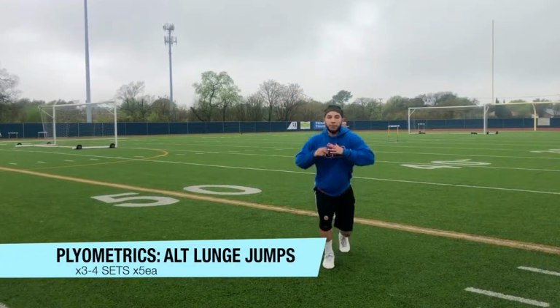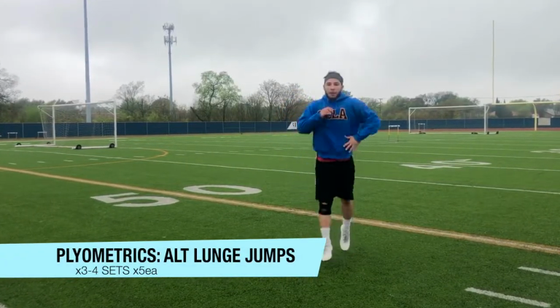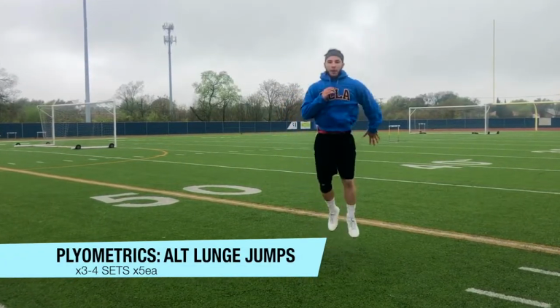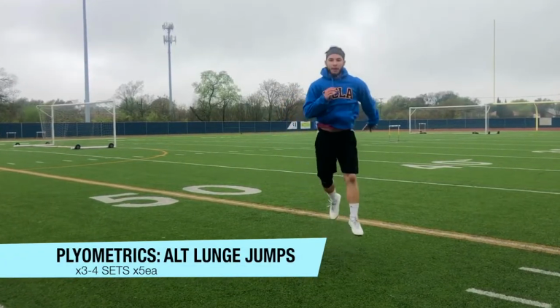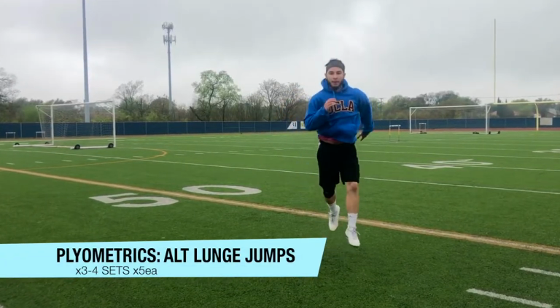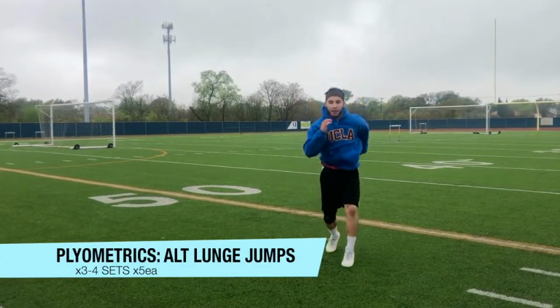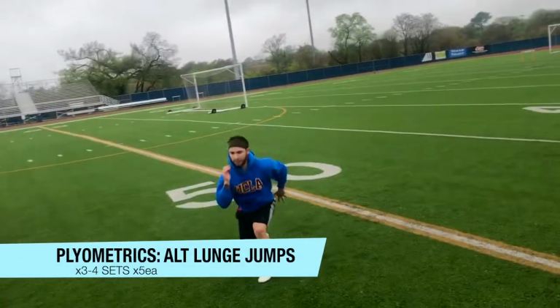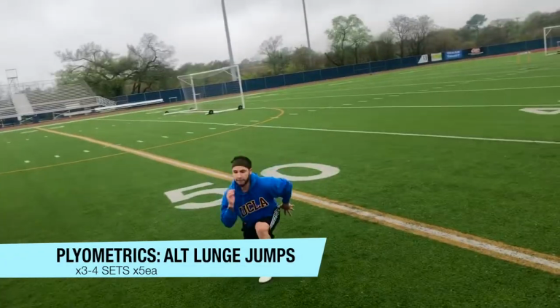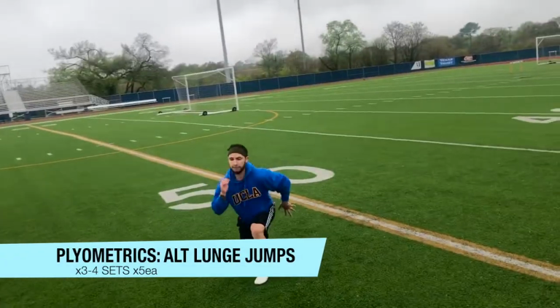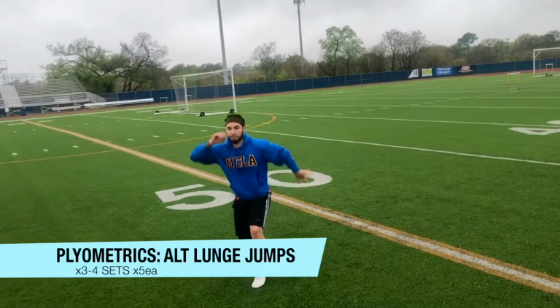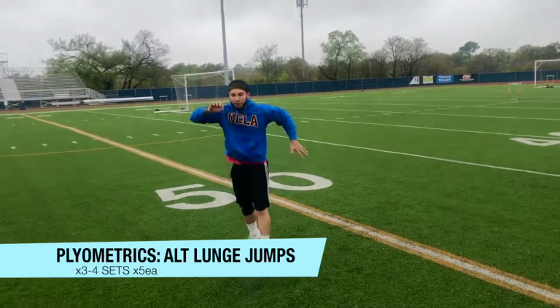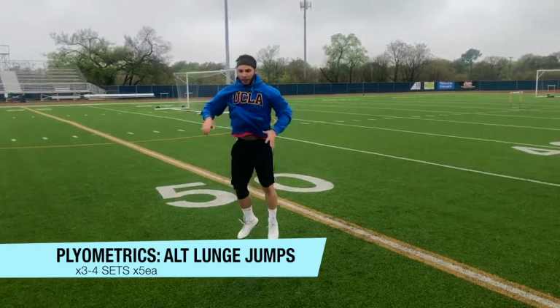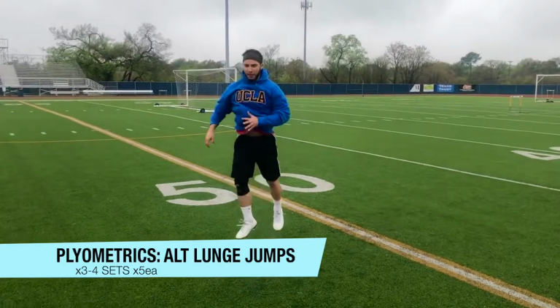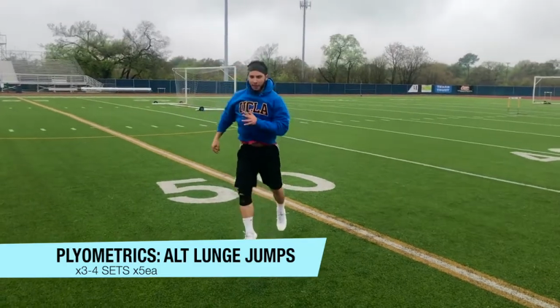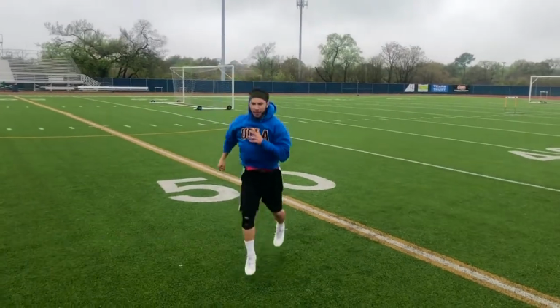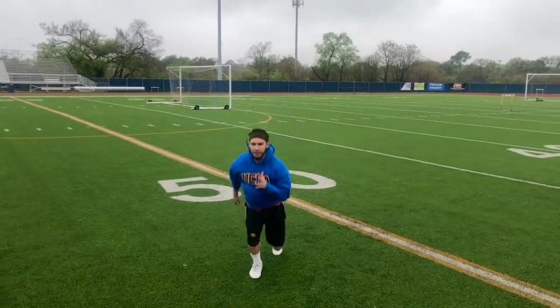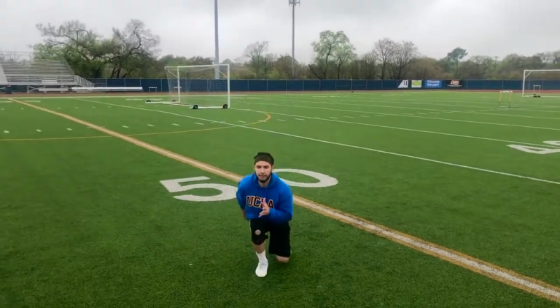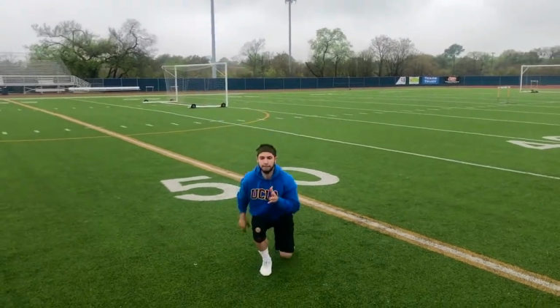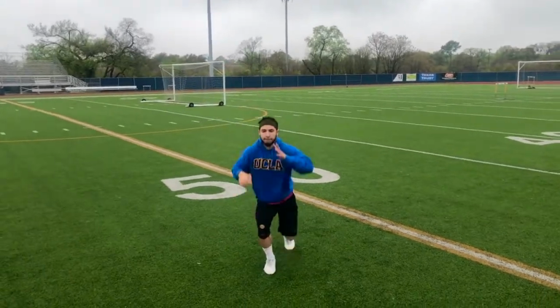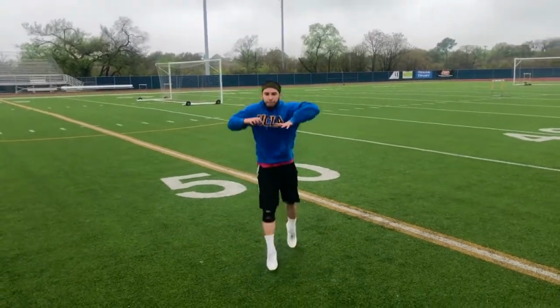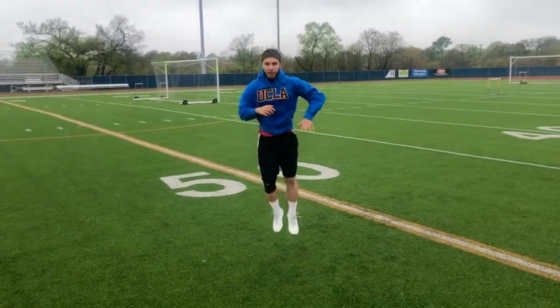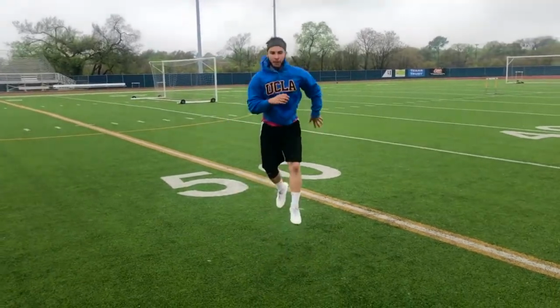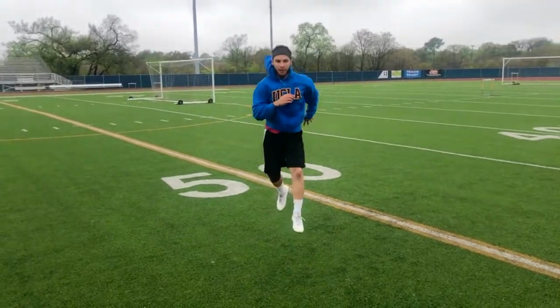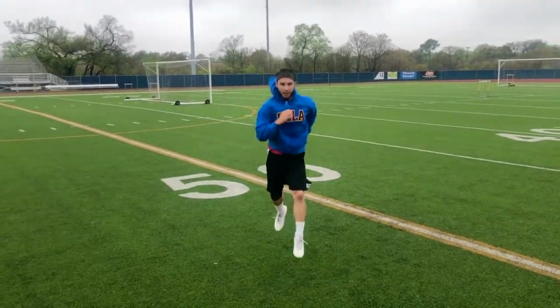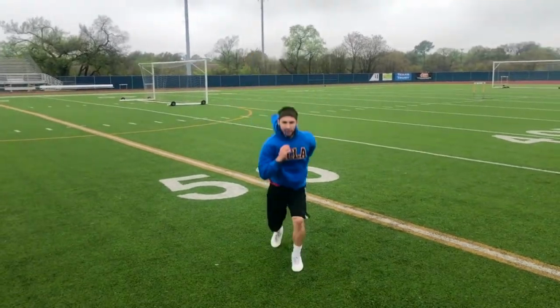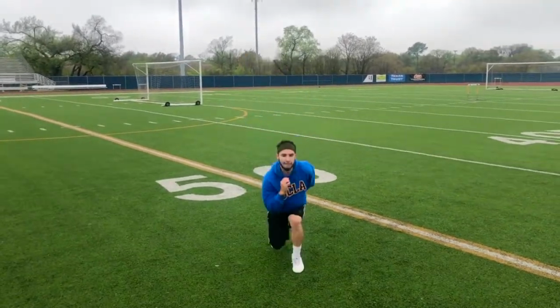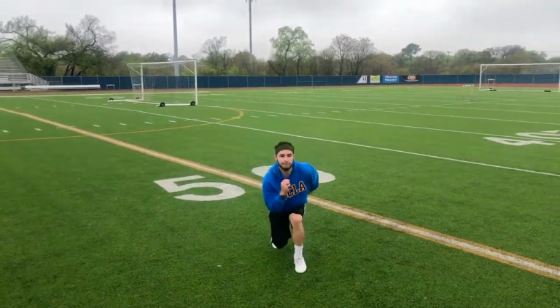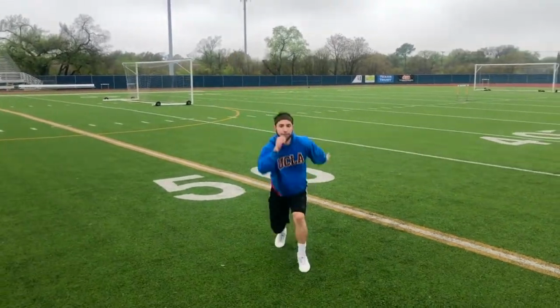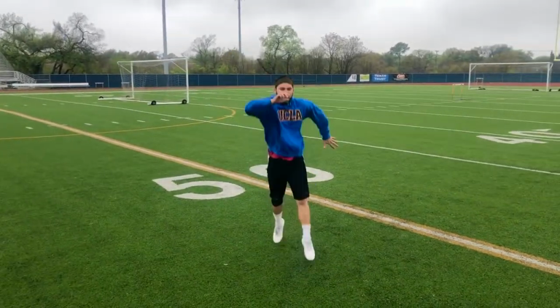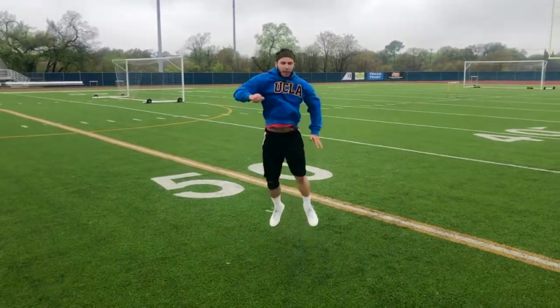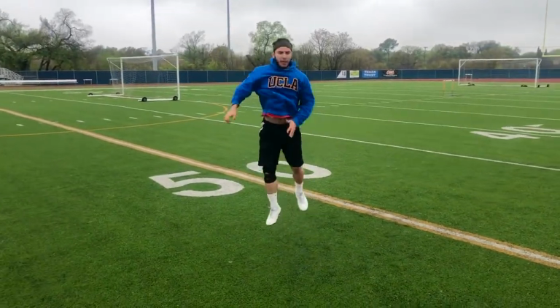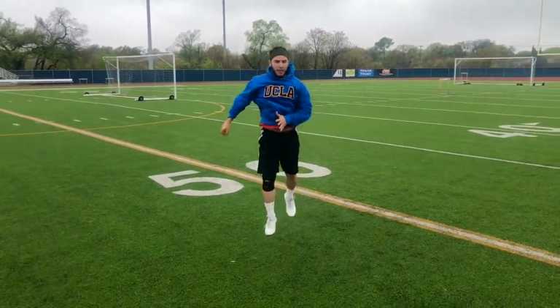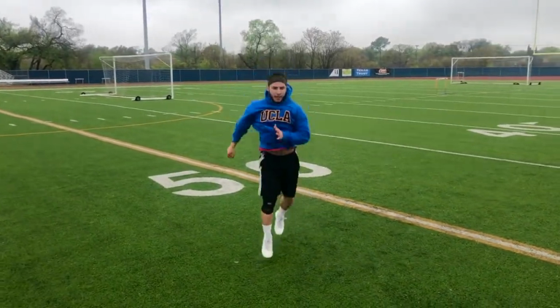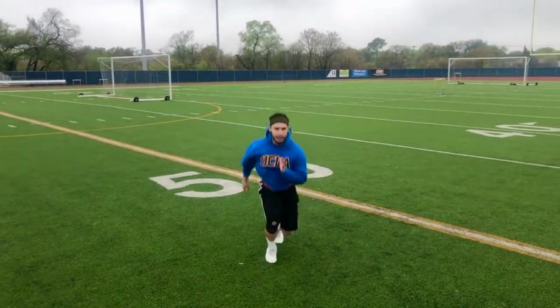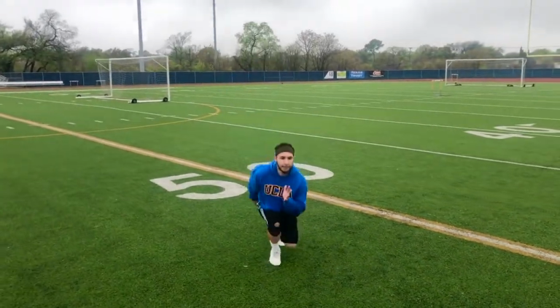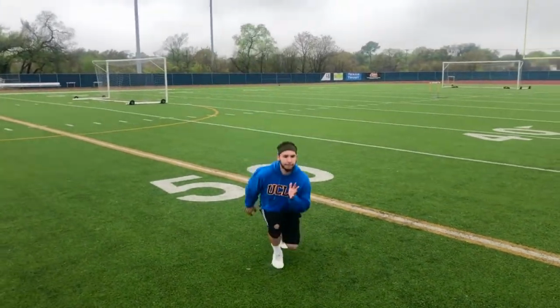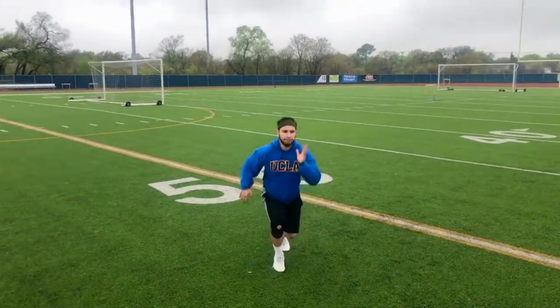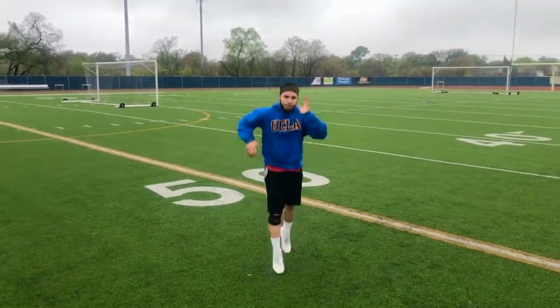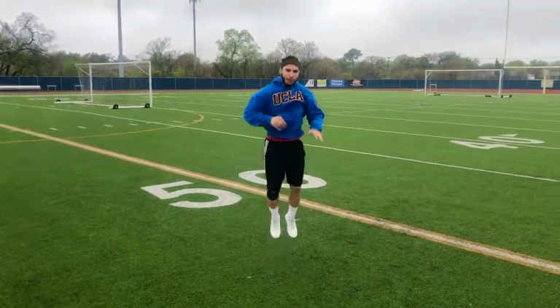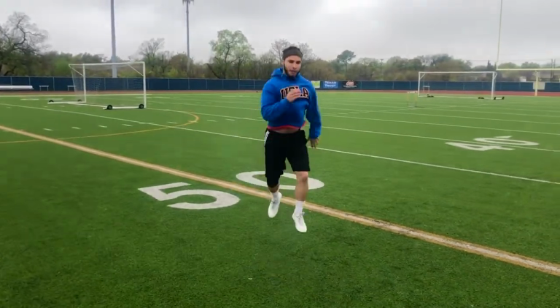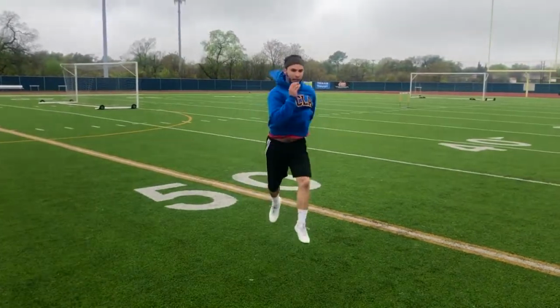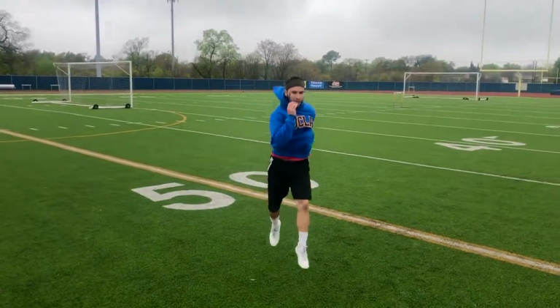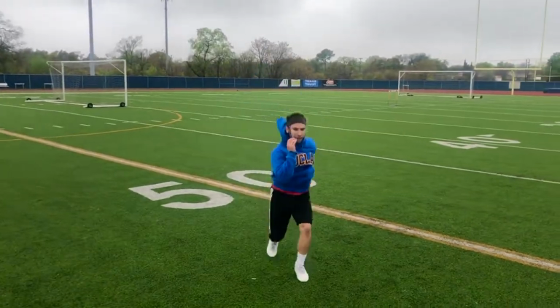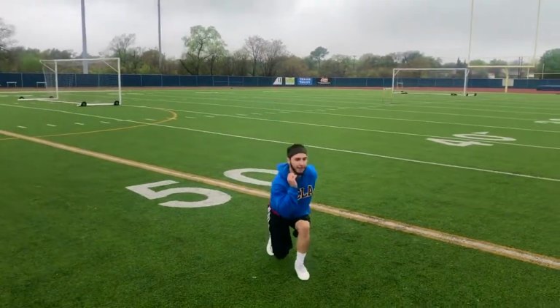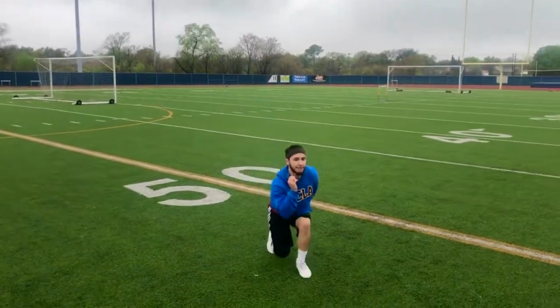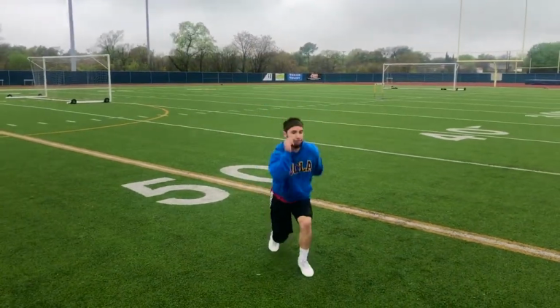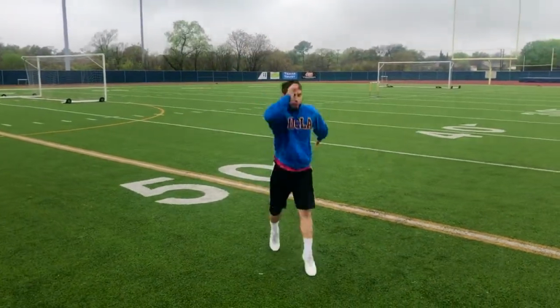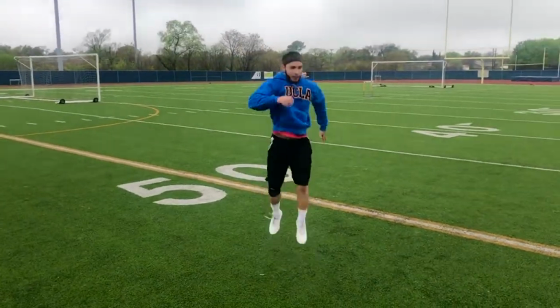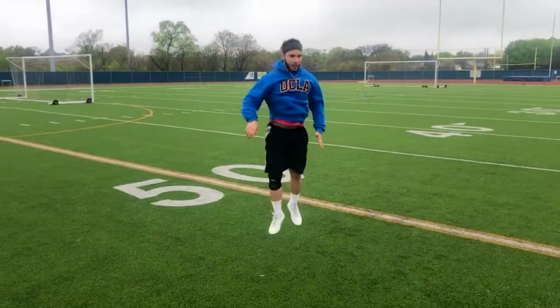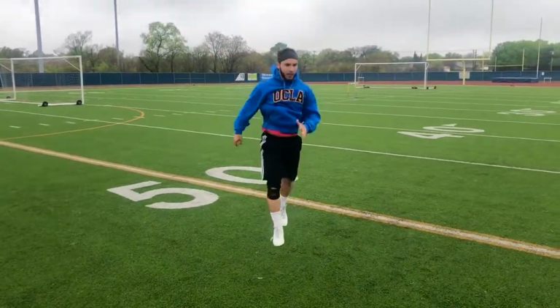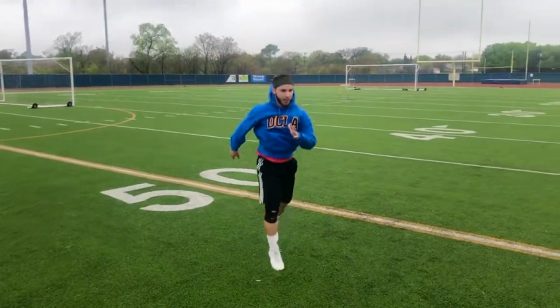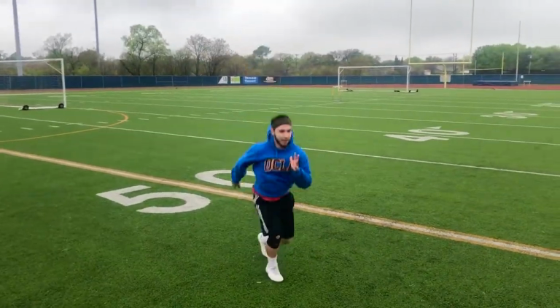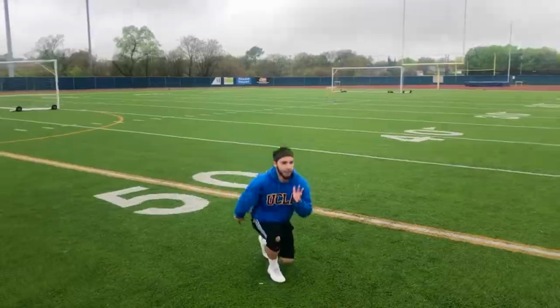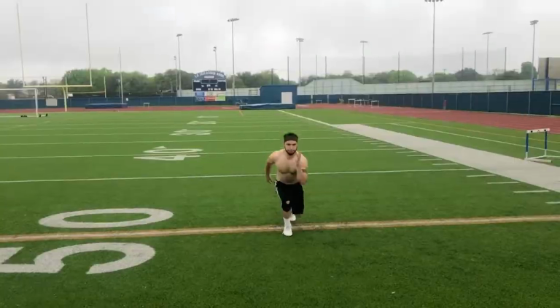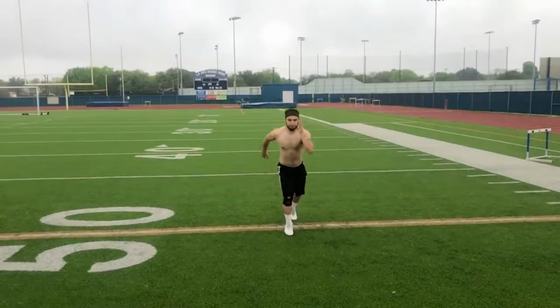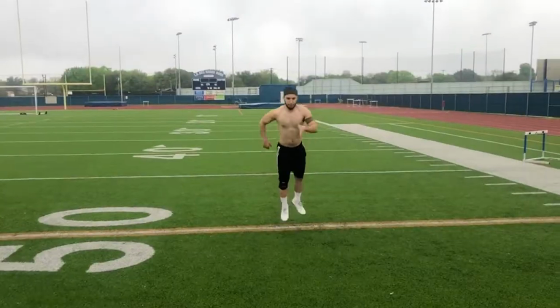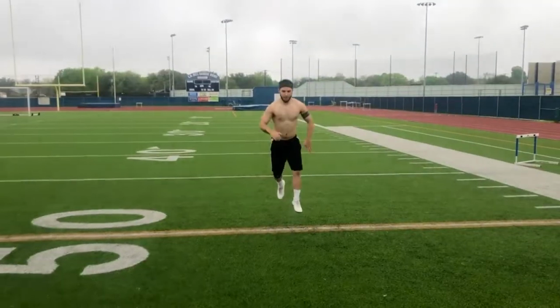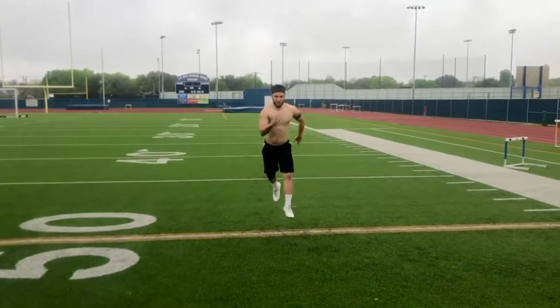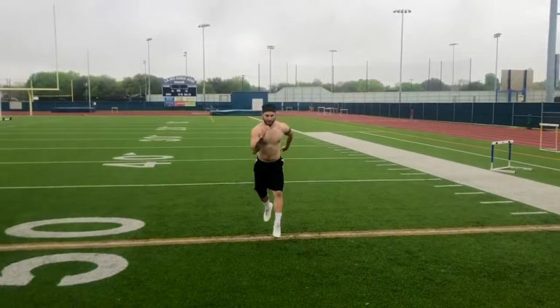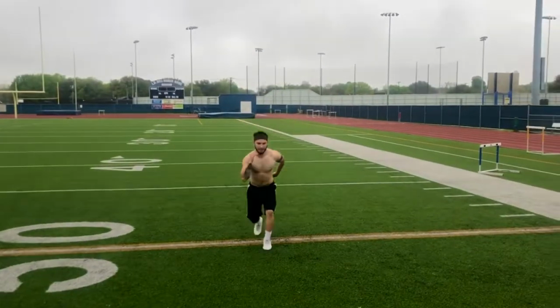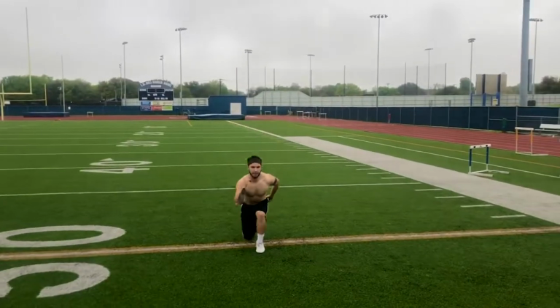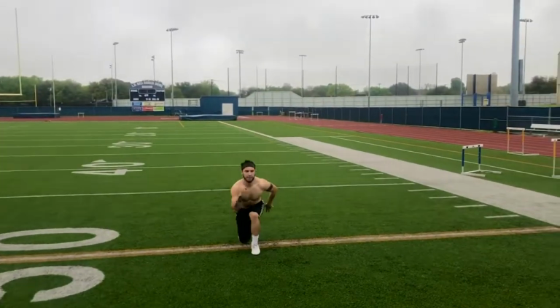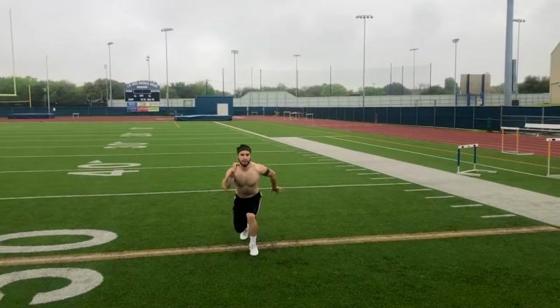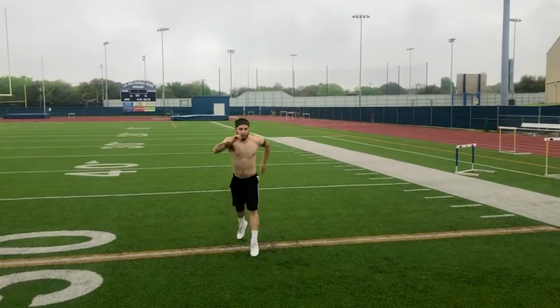We began with some plyometrics — alternating lunge jumps — focusing on exploding out and being reactive as soon as we make contact with the ground. We performed four sets of five reps on each leg.